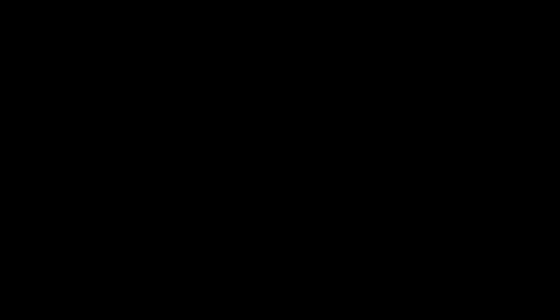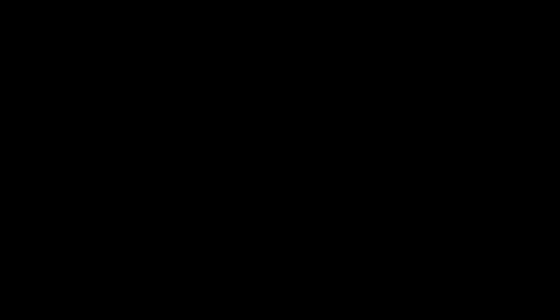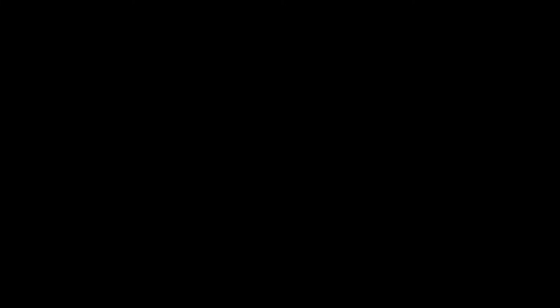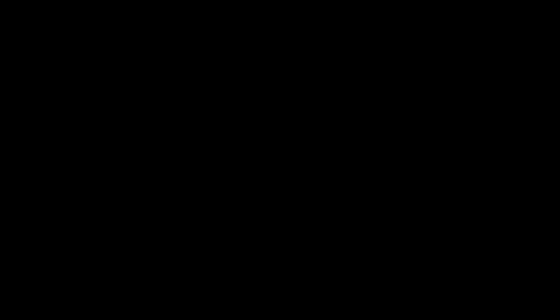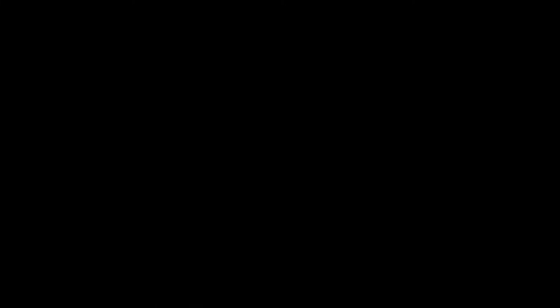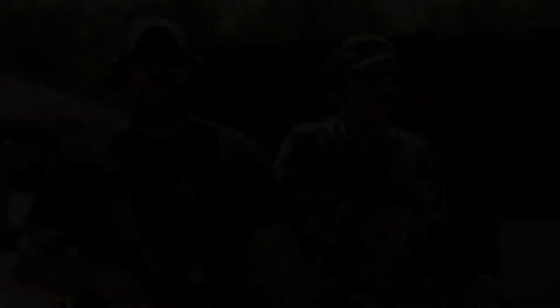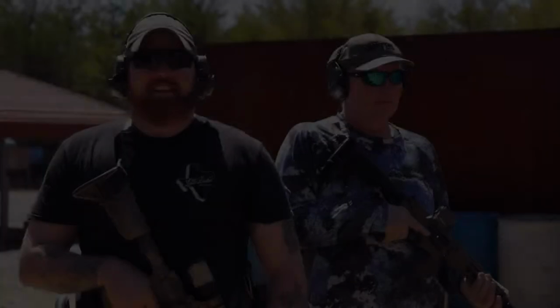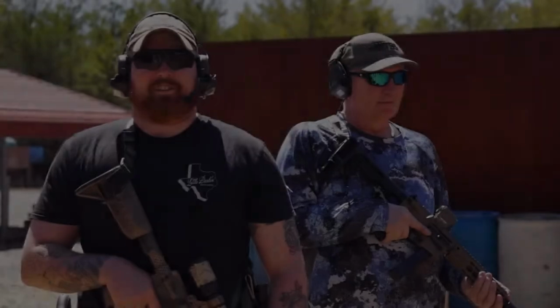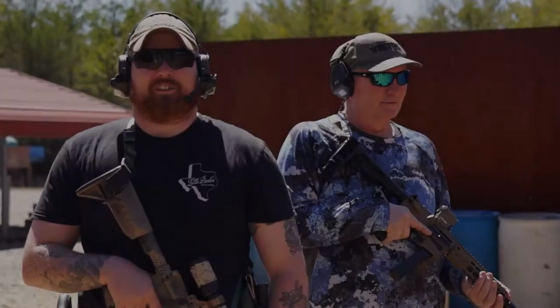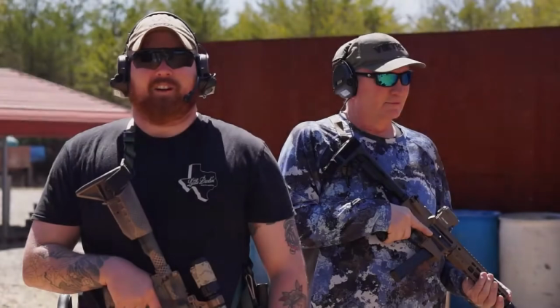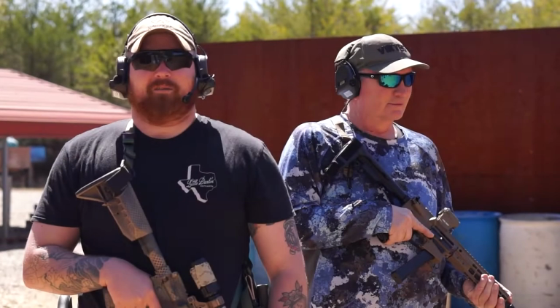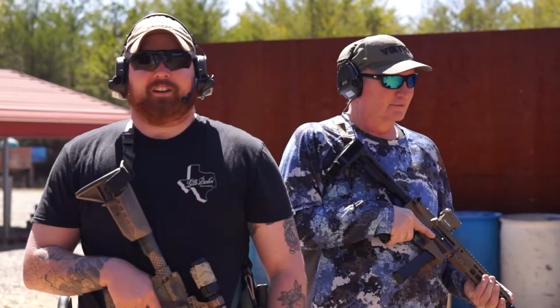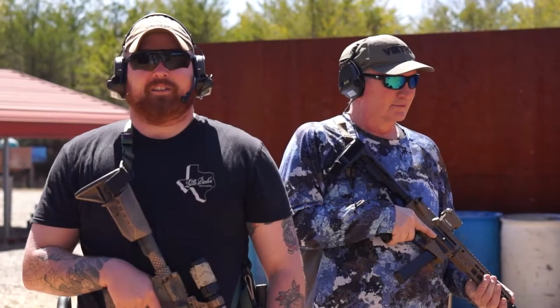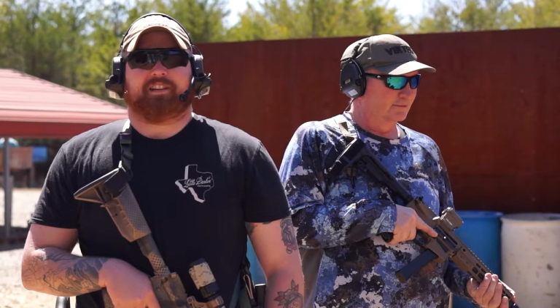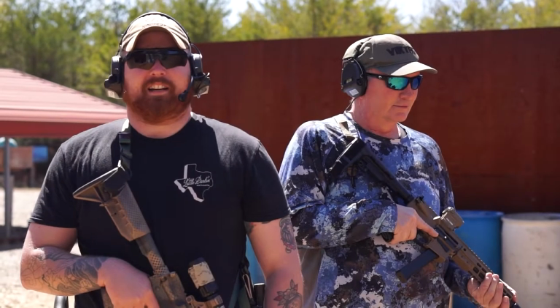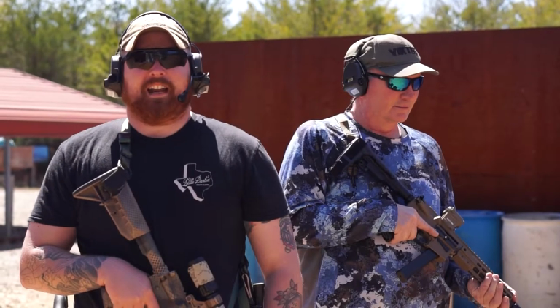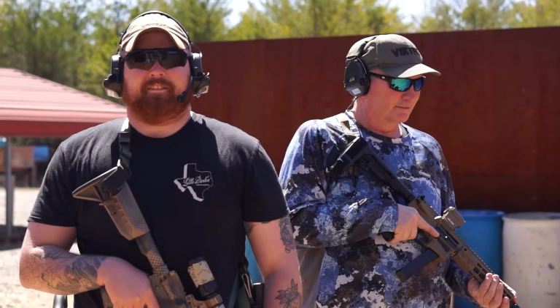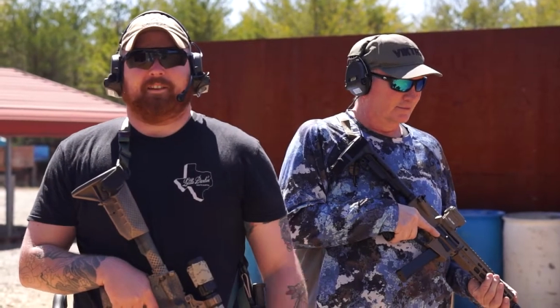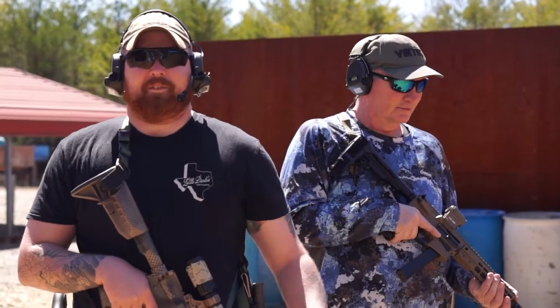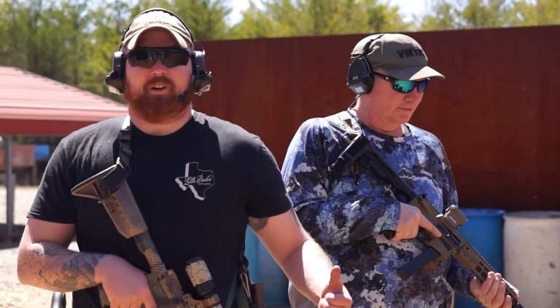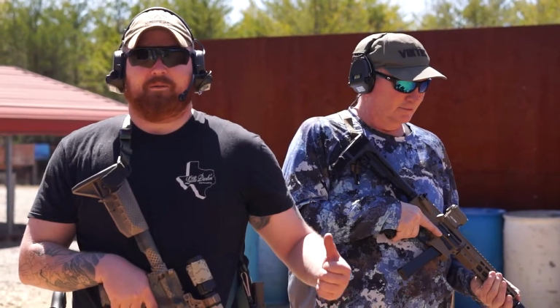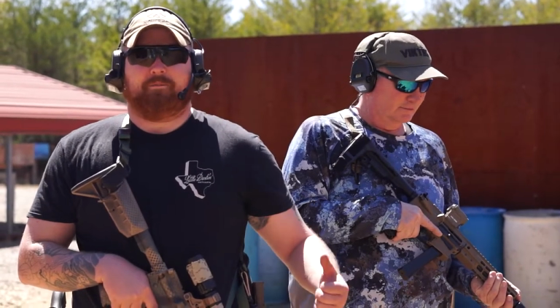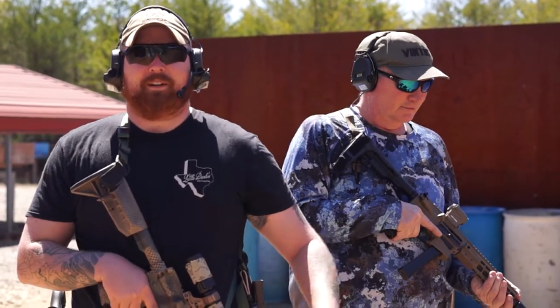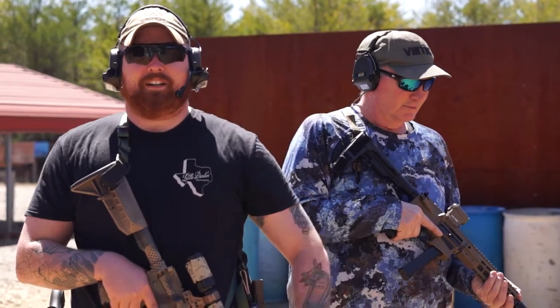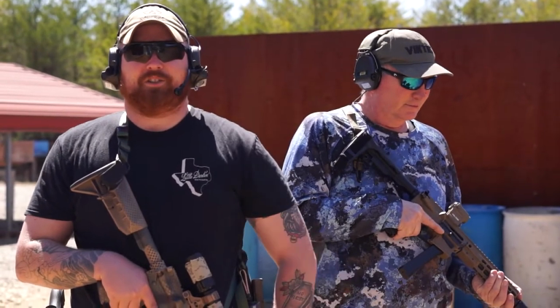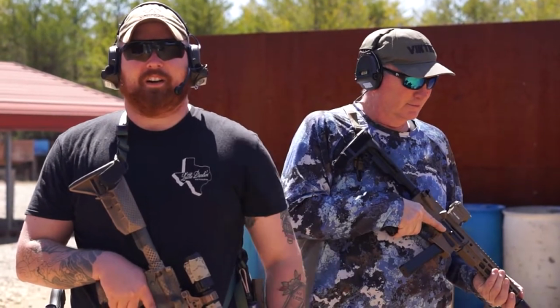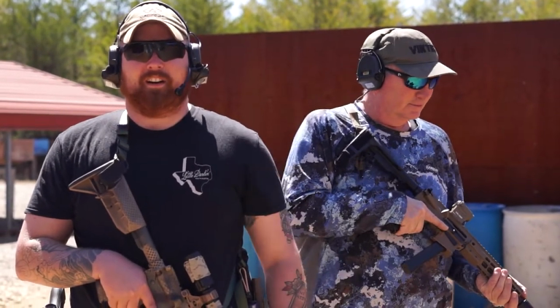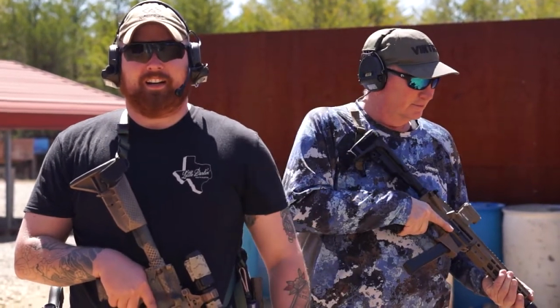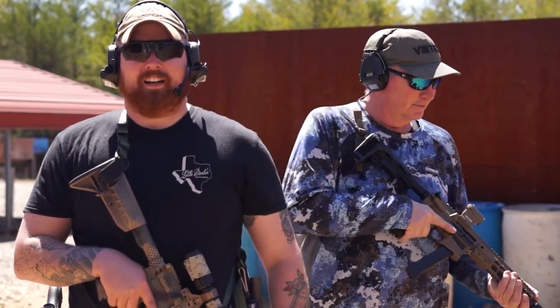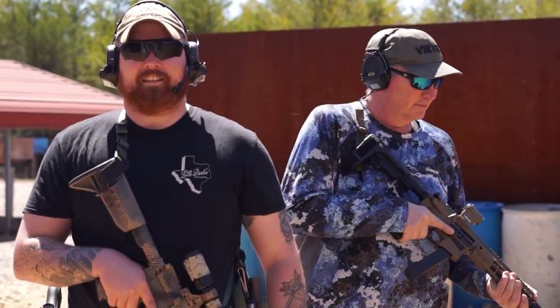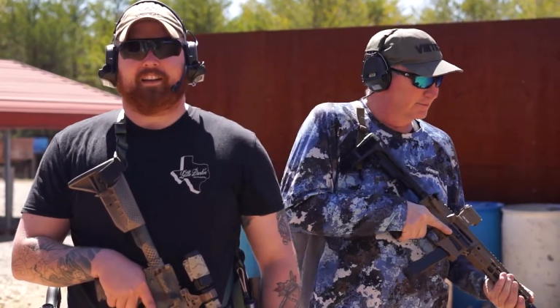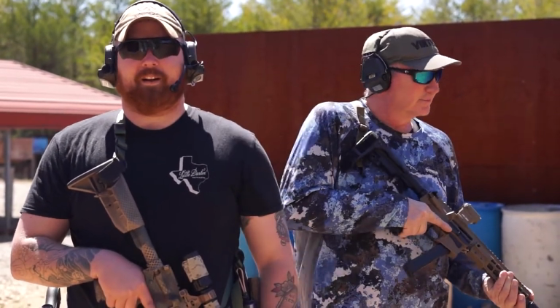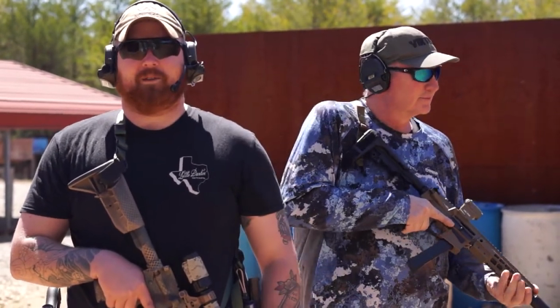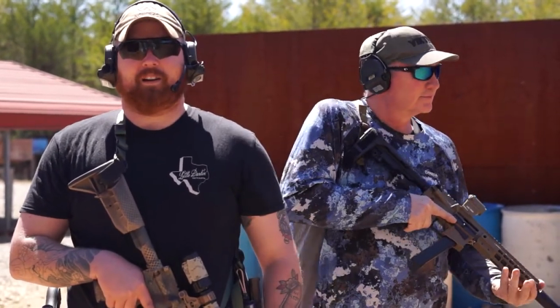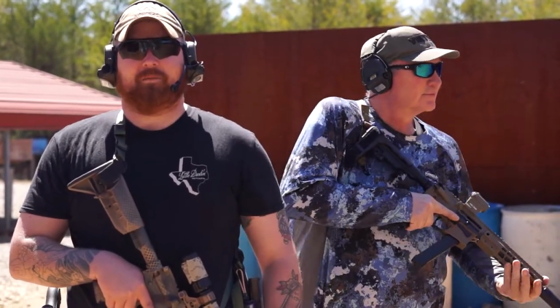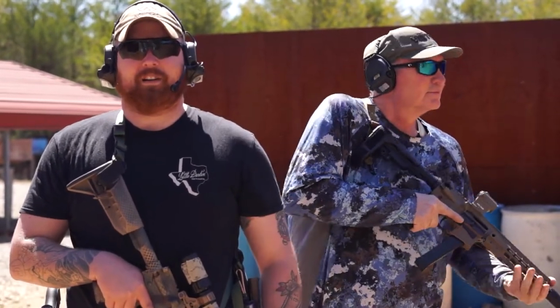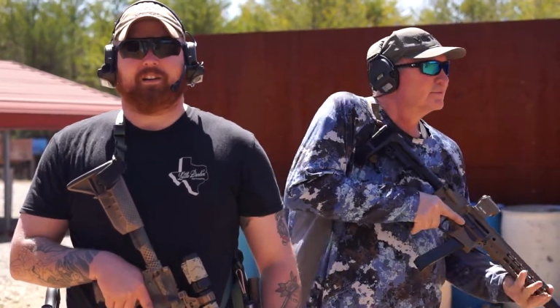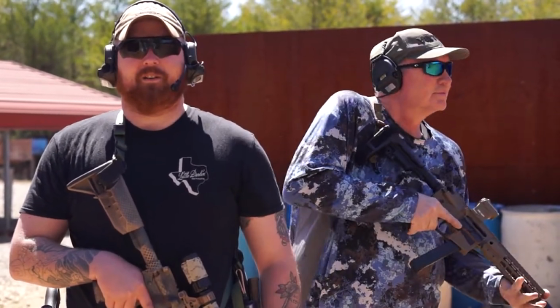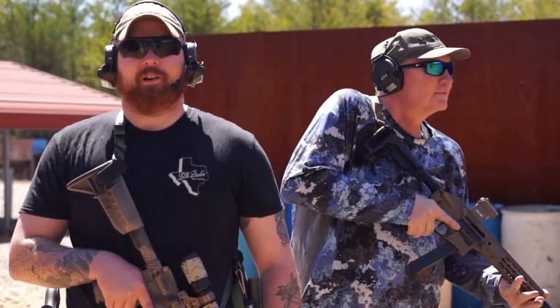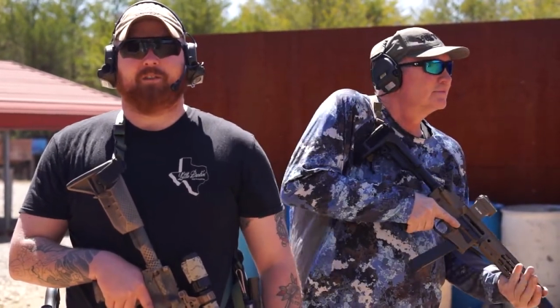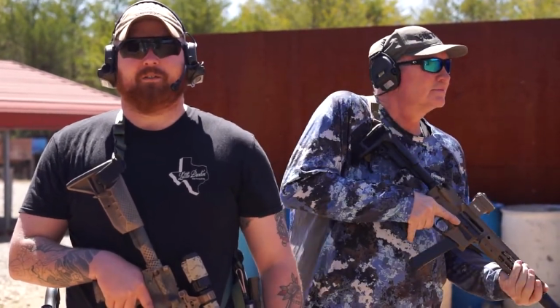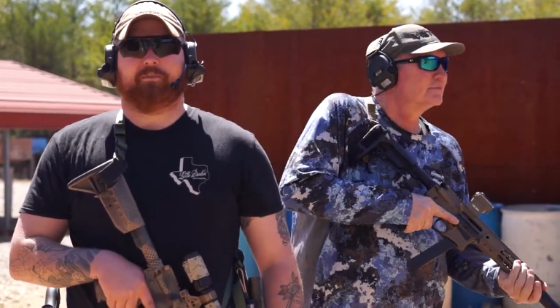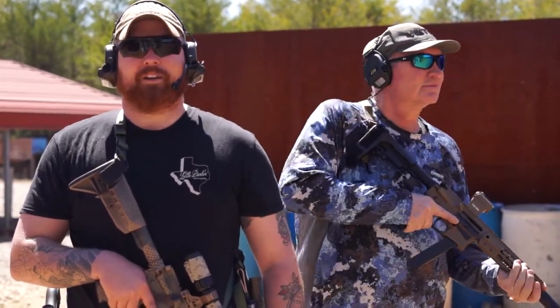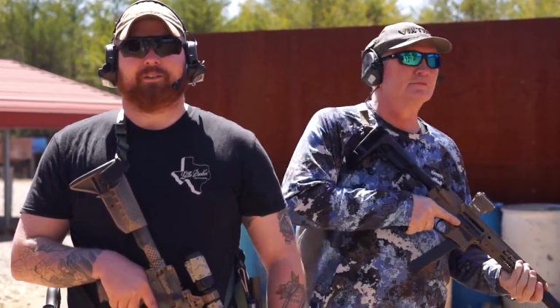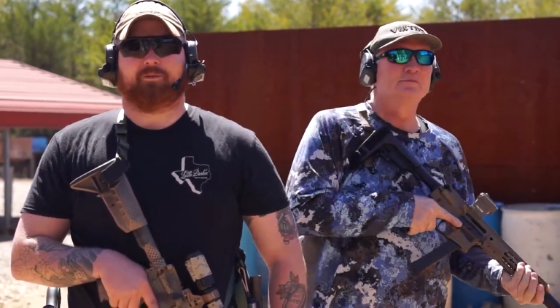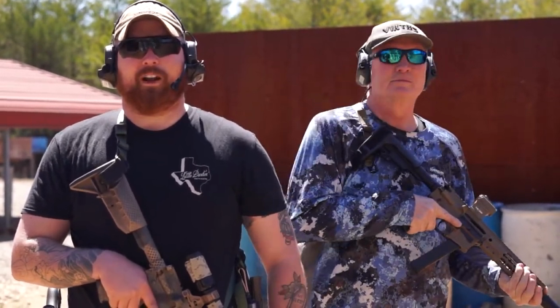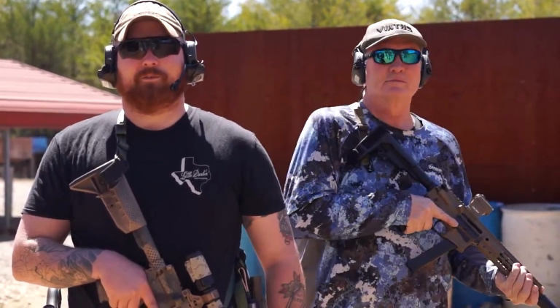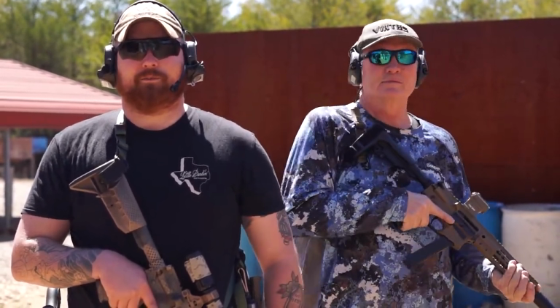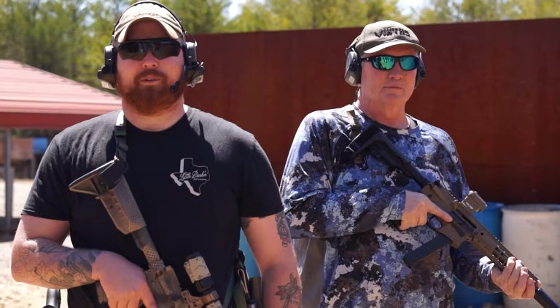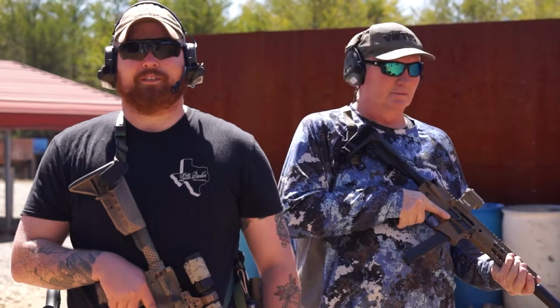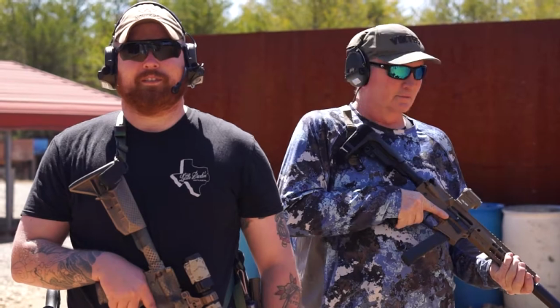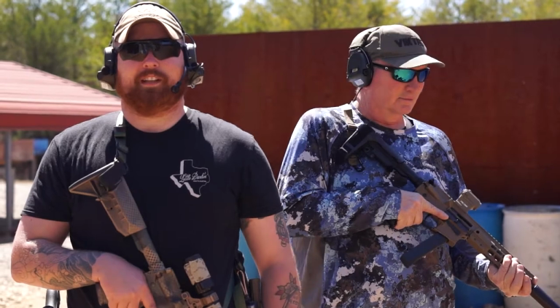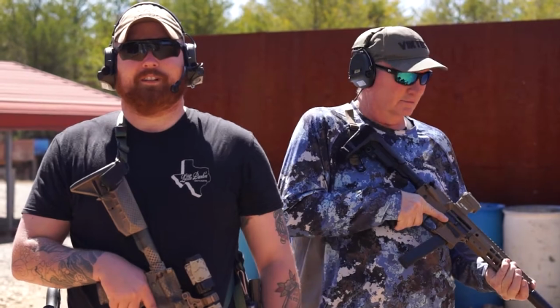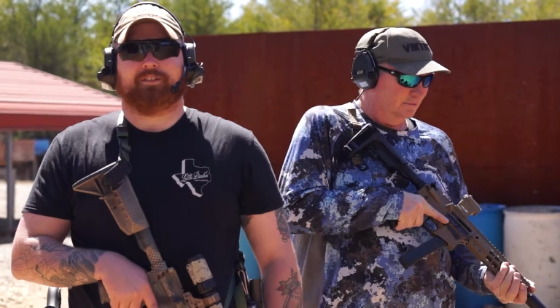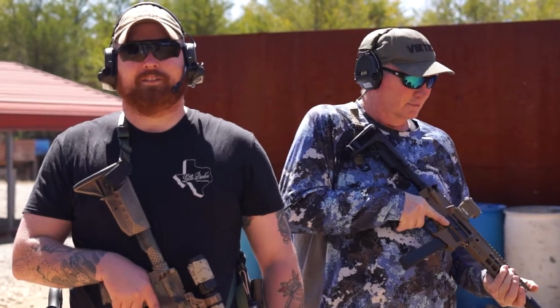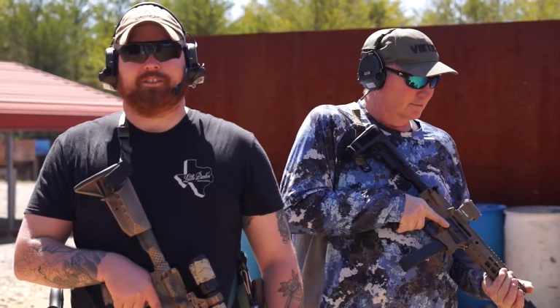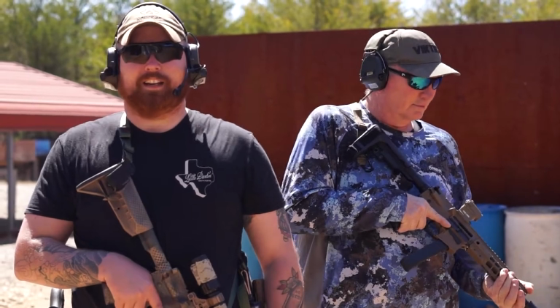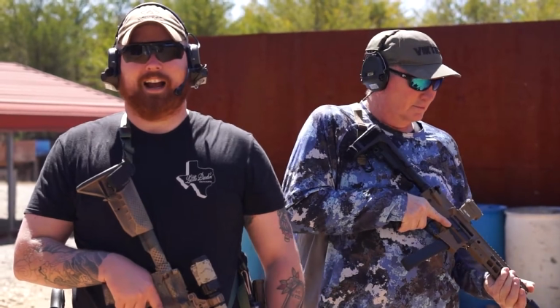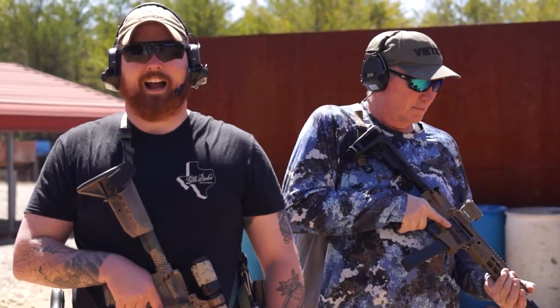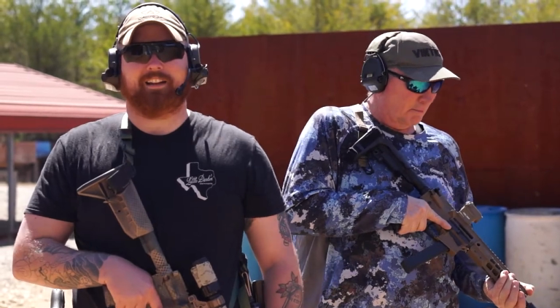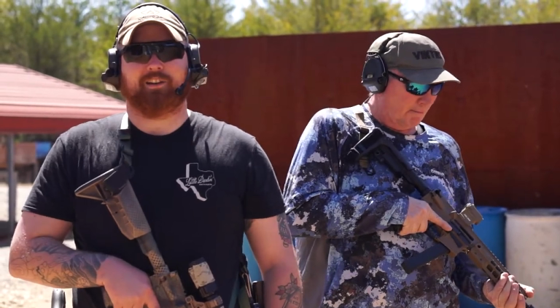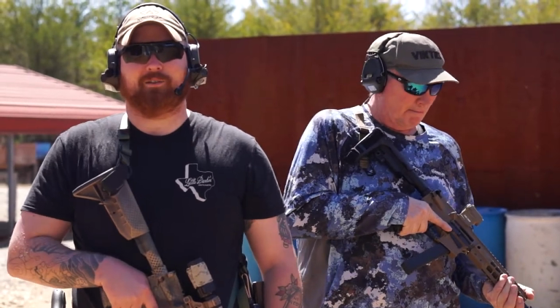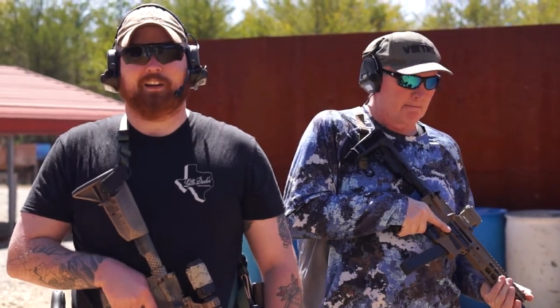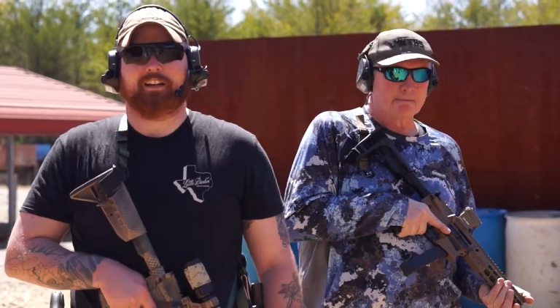Hey guys, it's Connor with Aaron's Gun Cabinet. I'm here with my buddy Jerry, and today we're going to be going over basic rifle presentations and high and low ready.